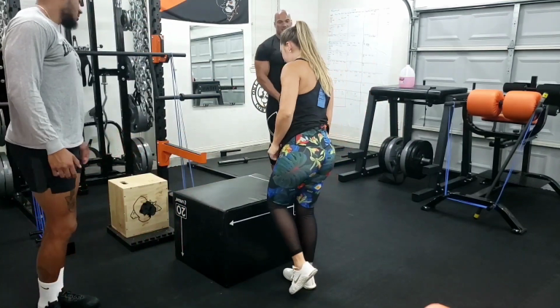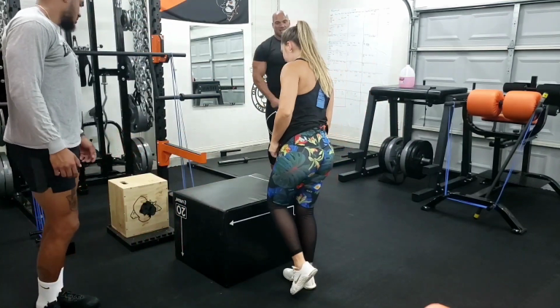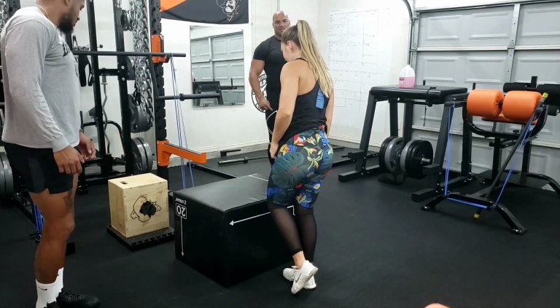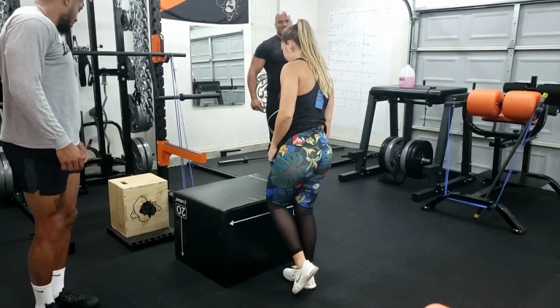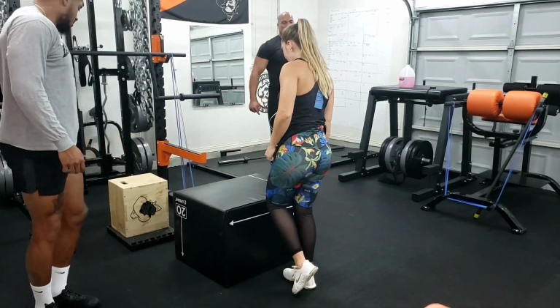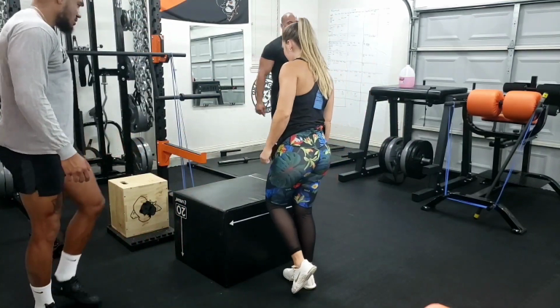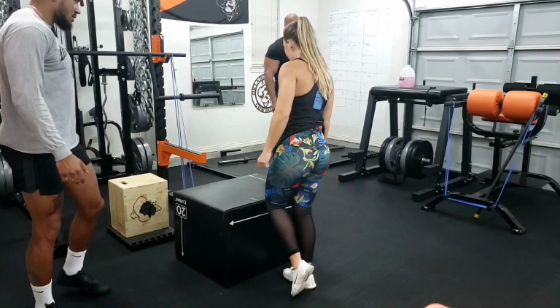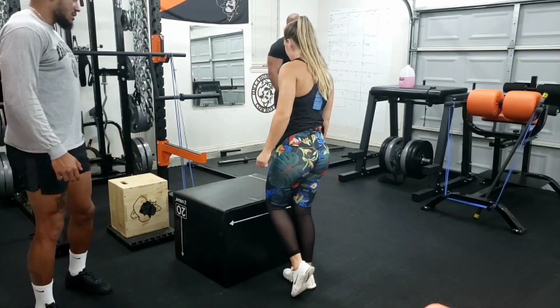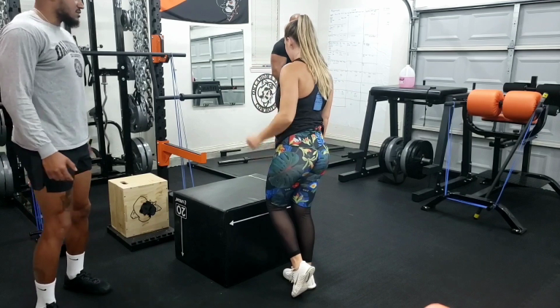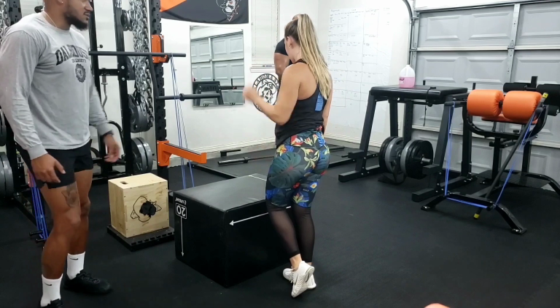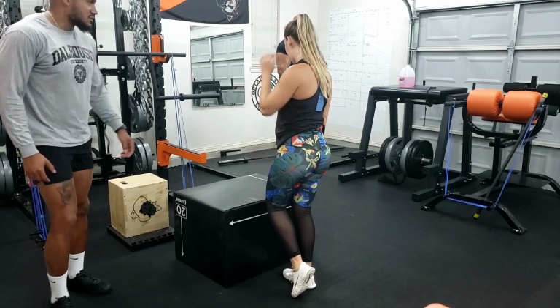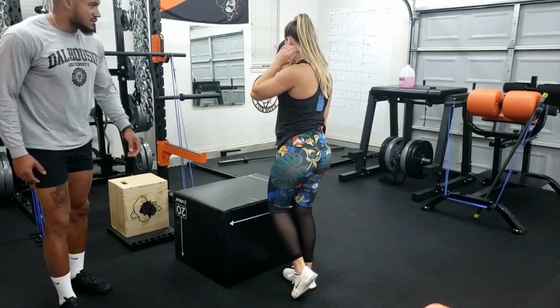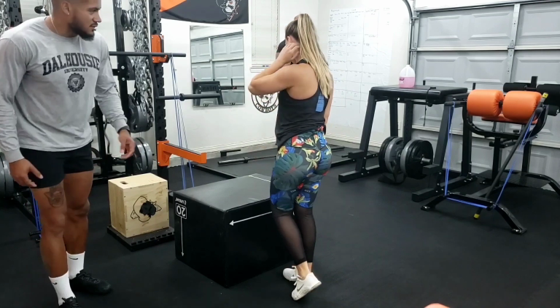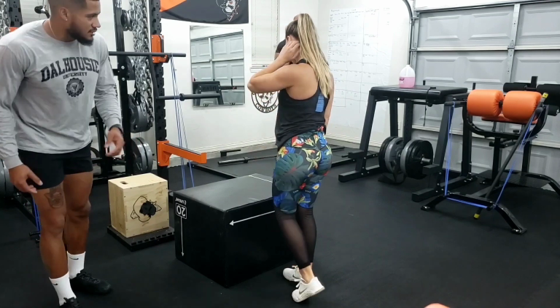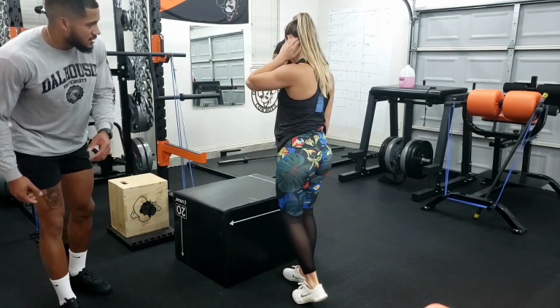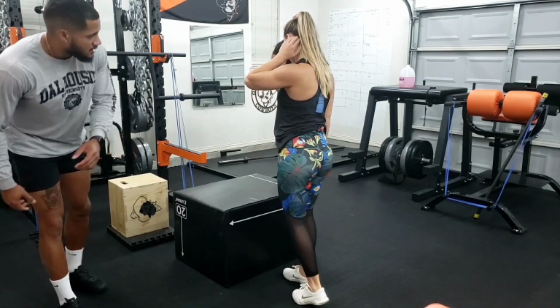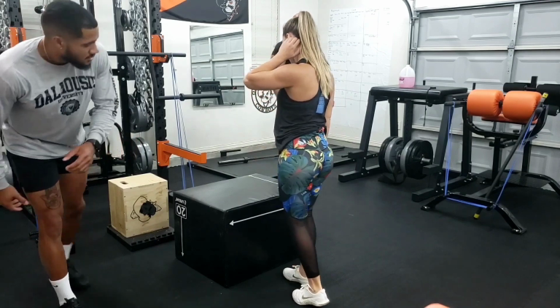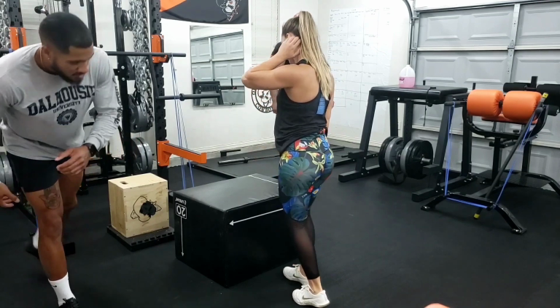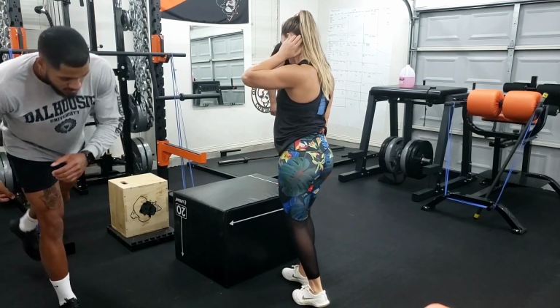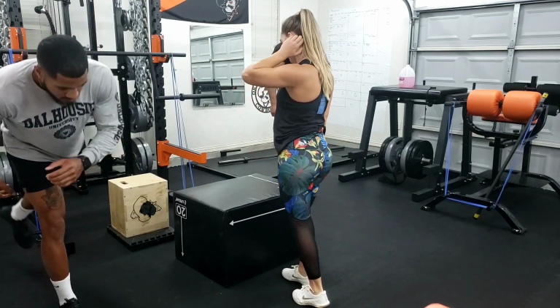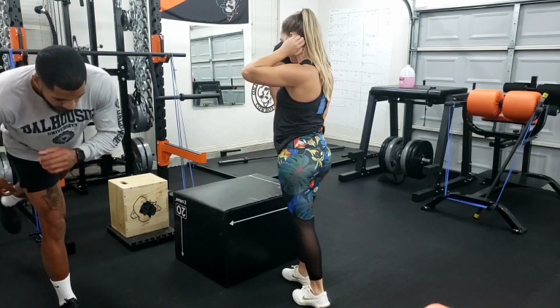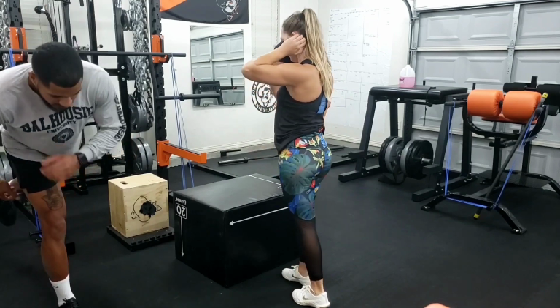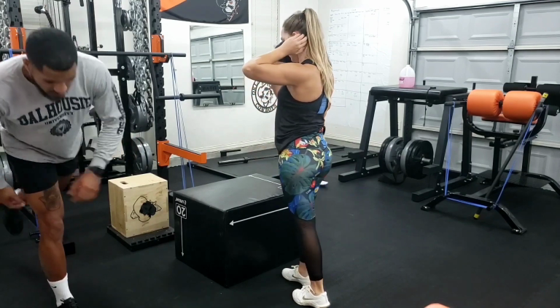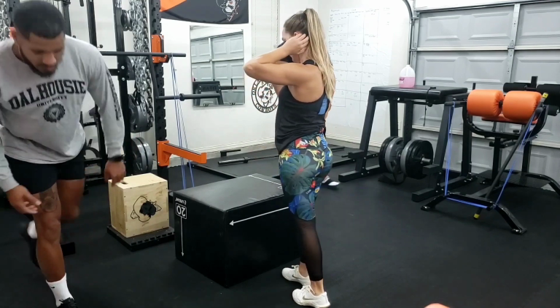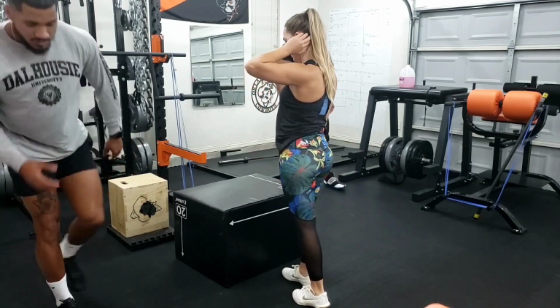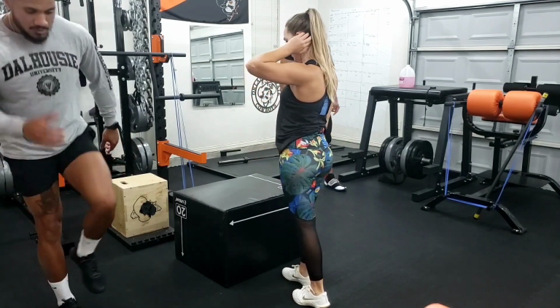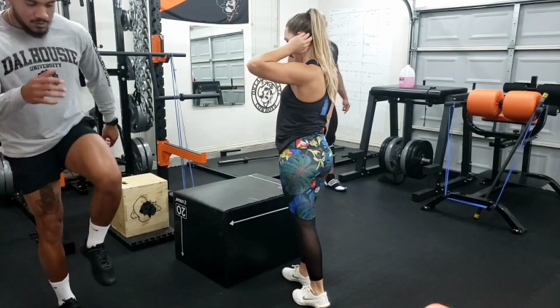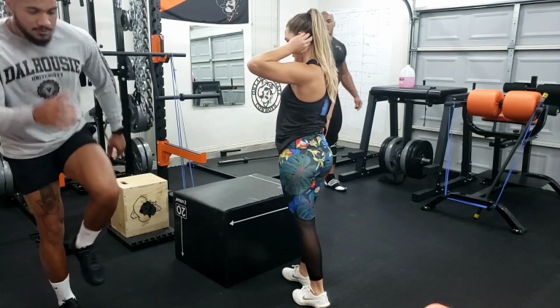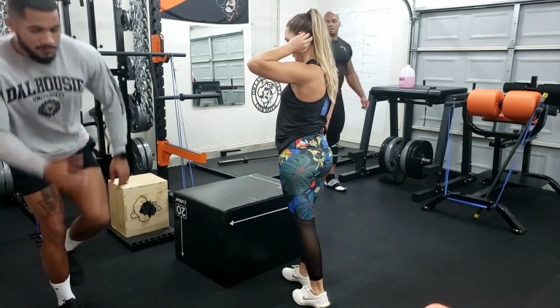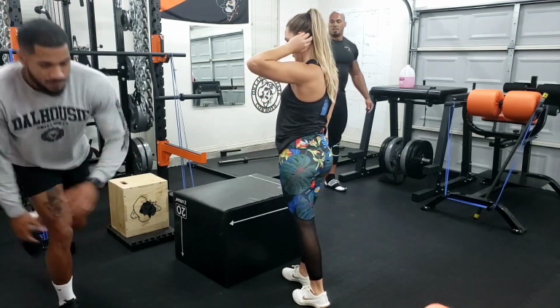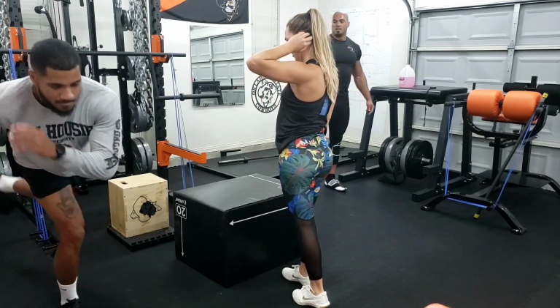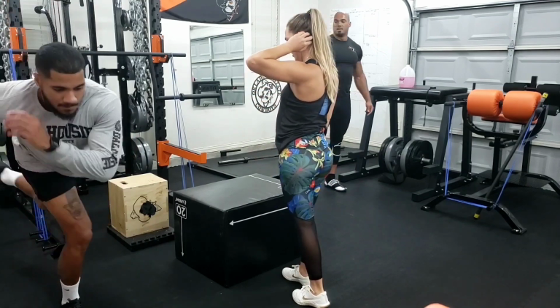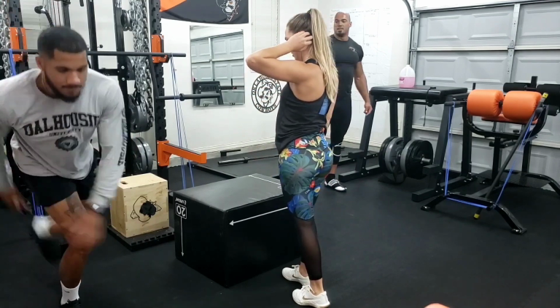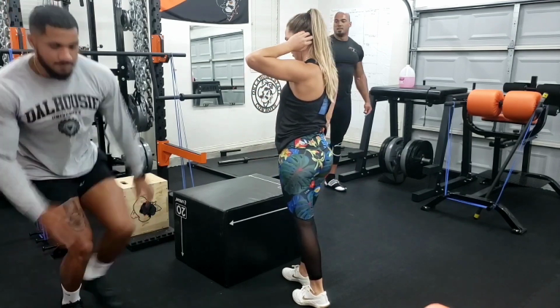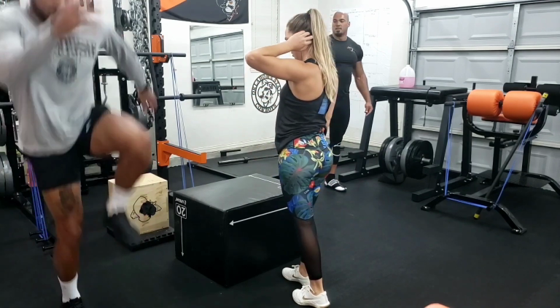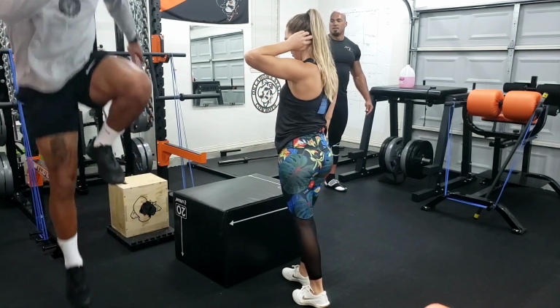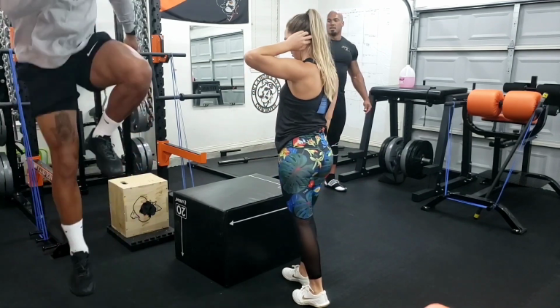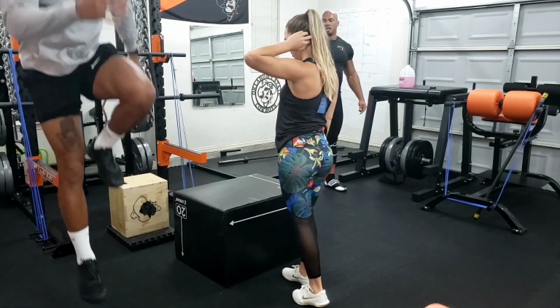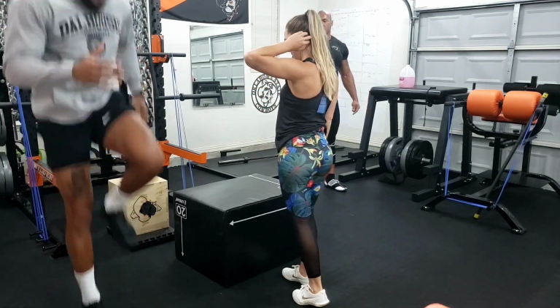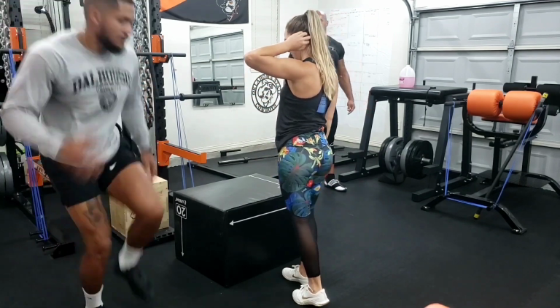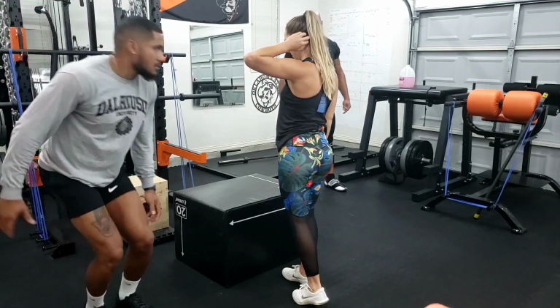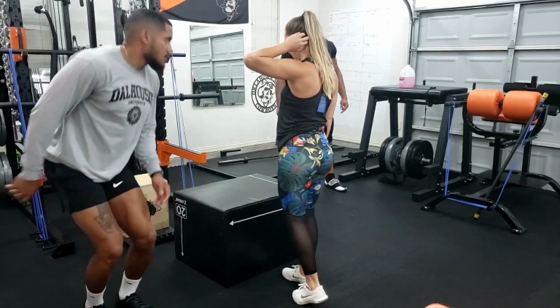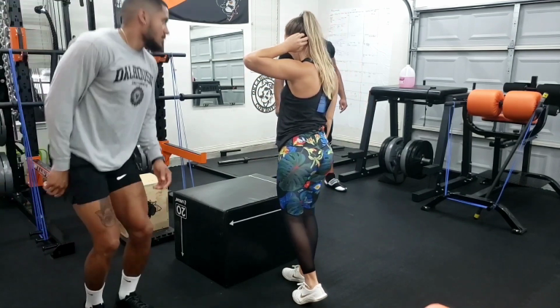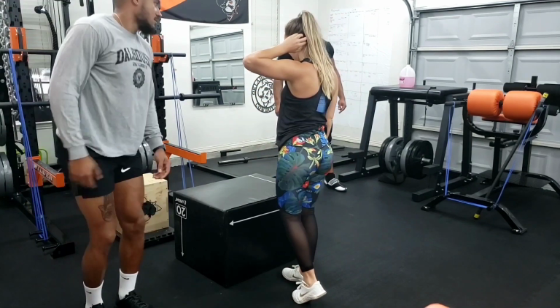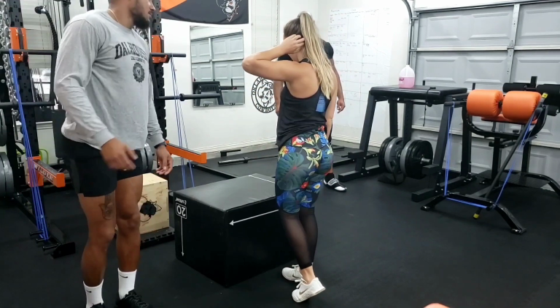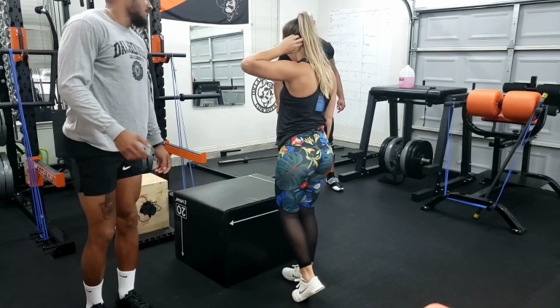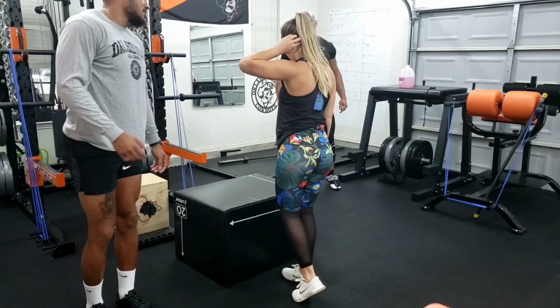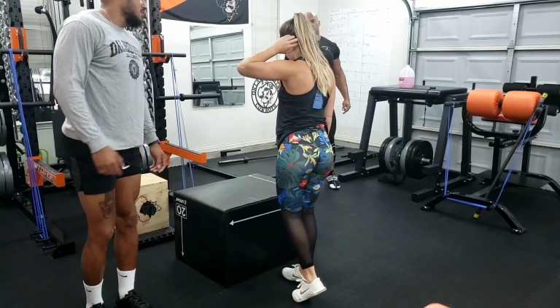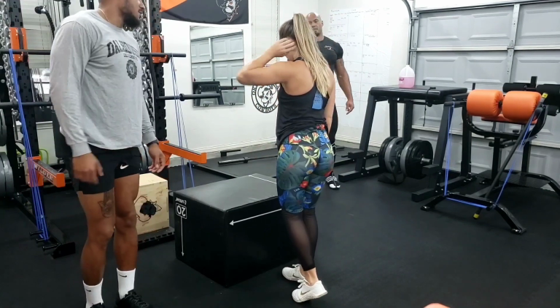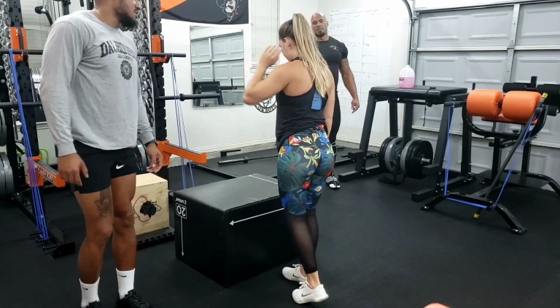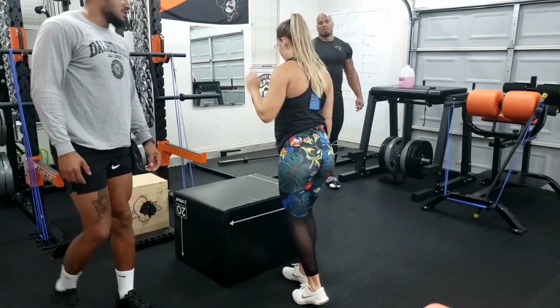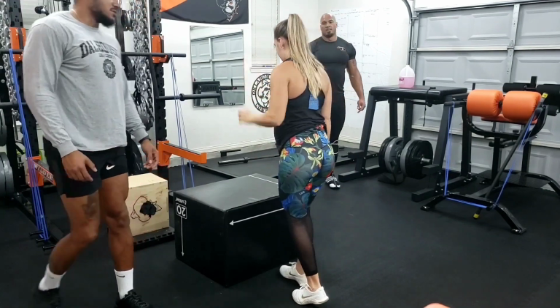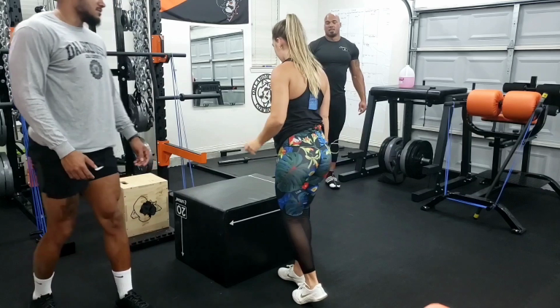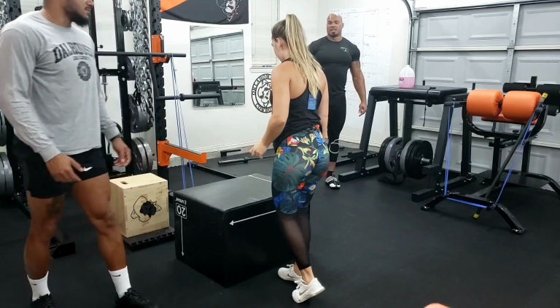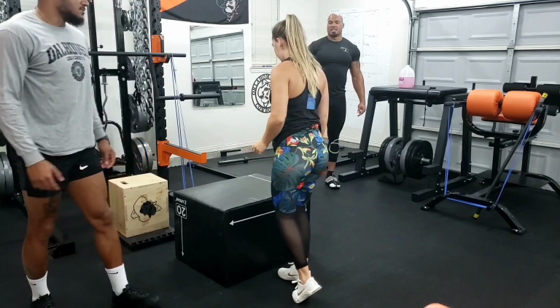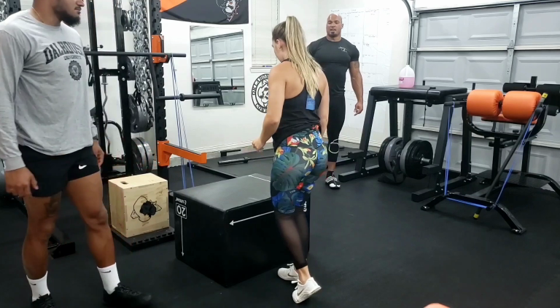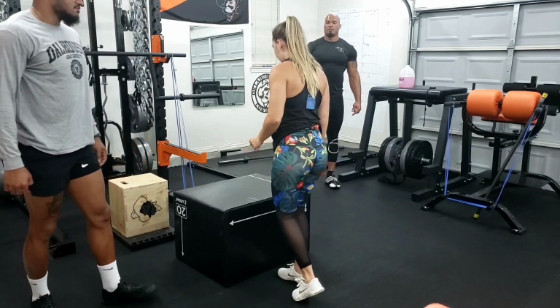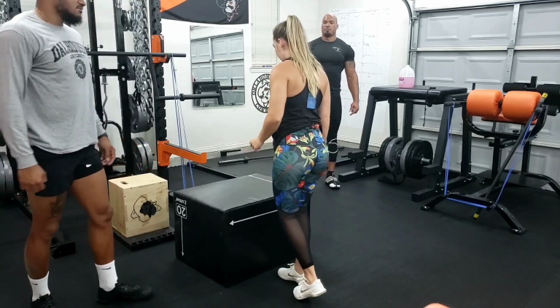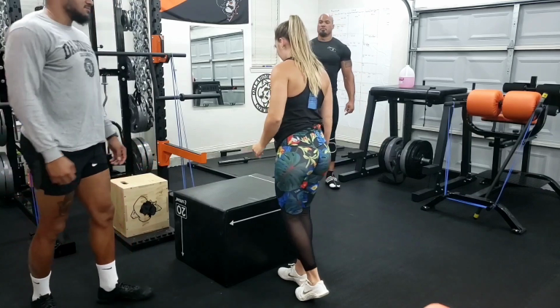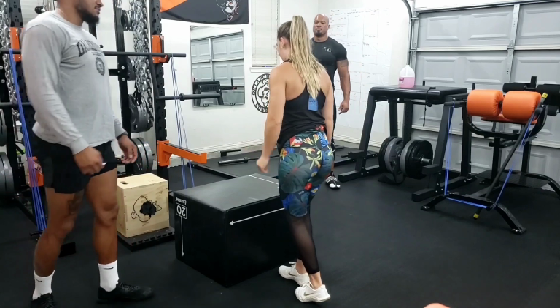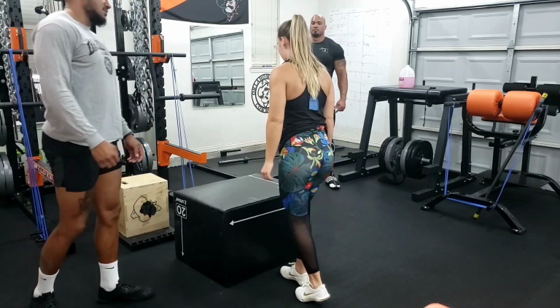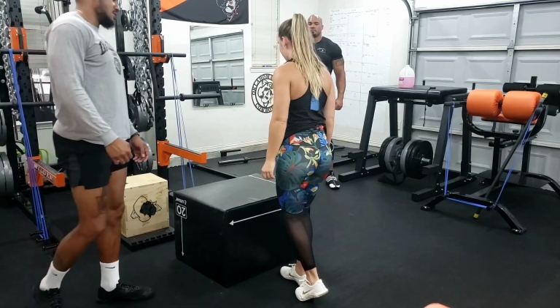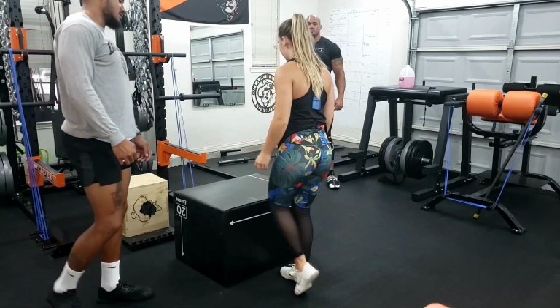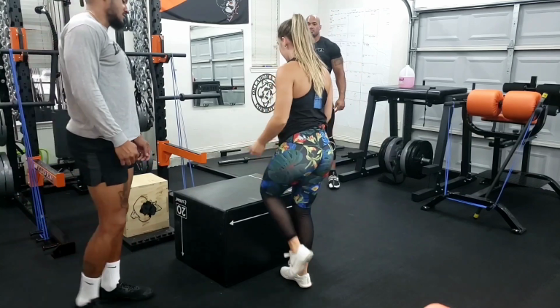Swing this left knee up — yeah, so it's just right here. So from here. Like a skip. Okay, yeah.